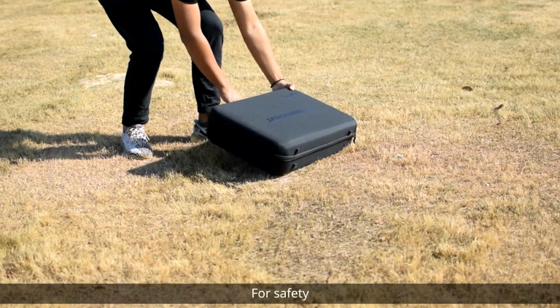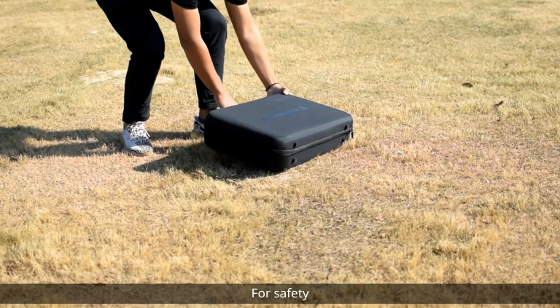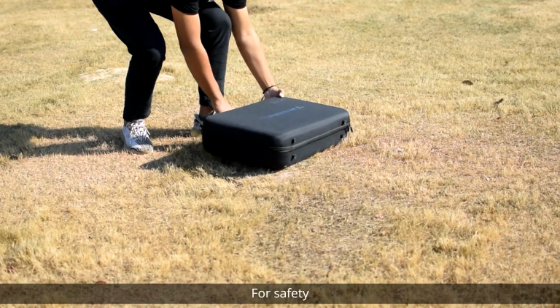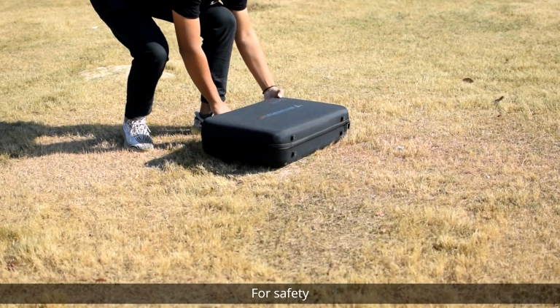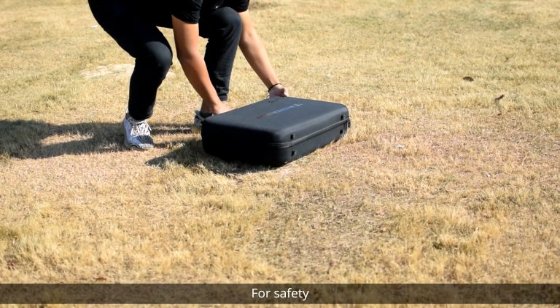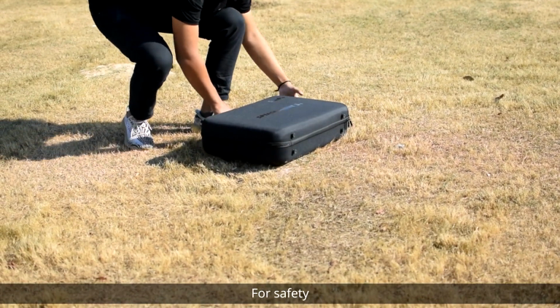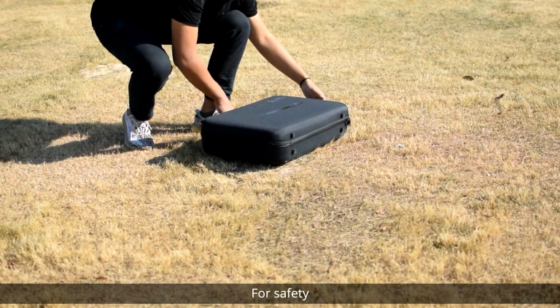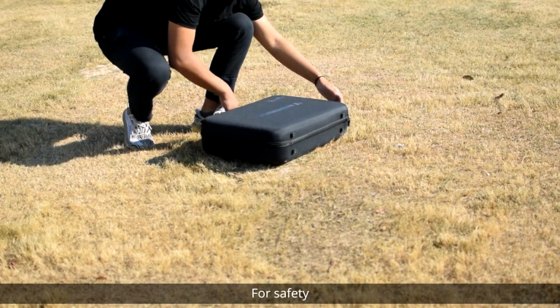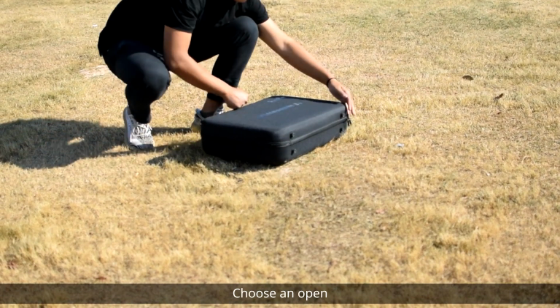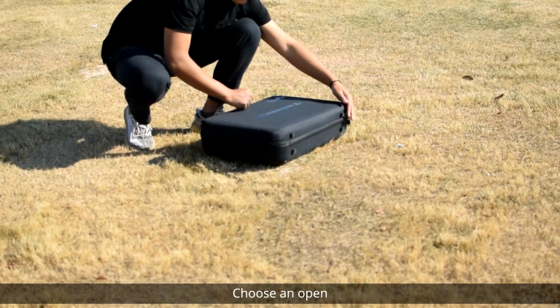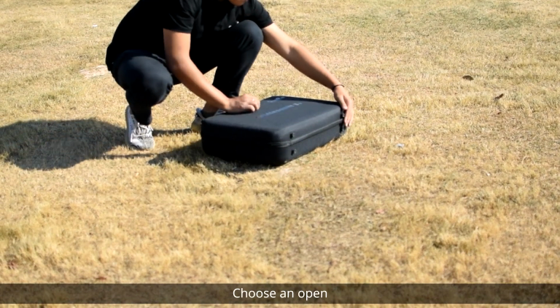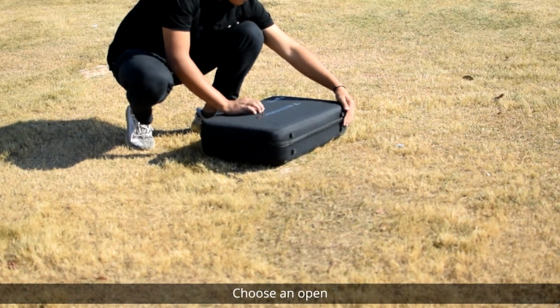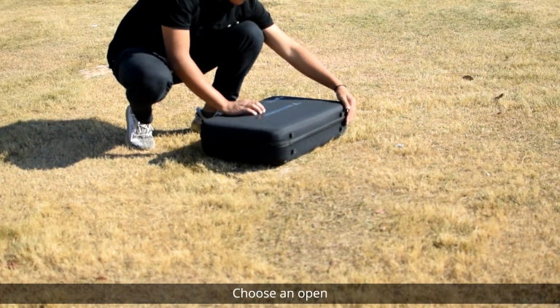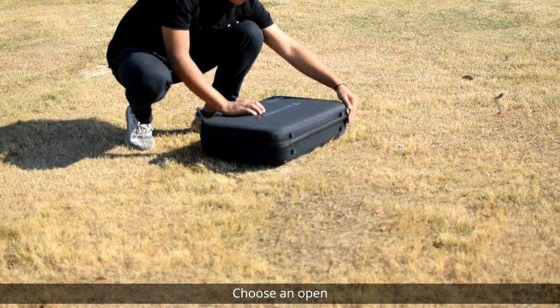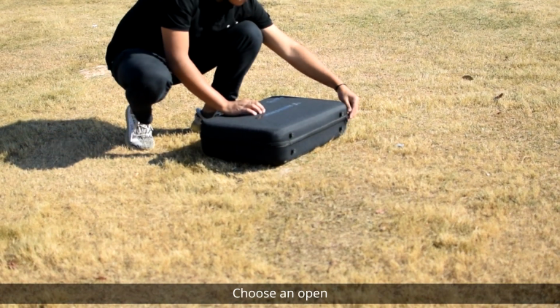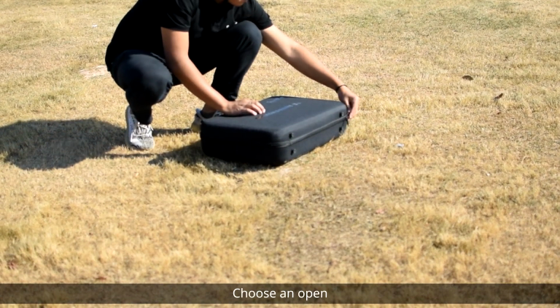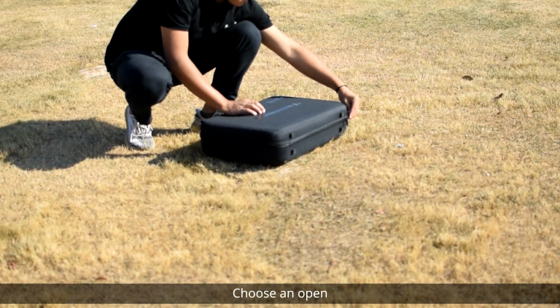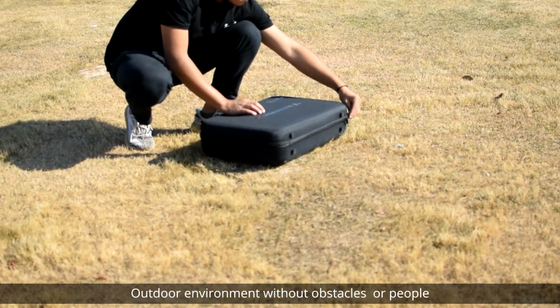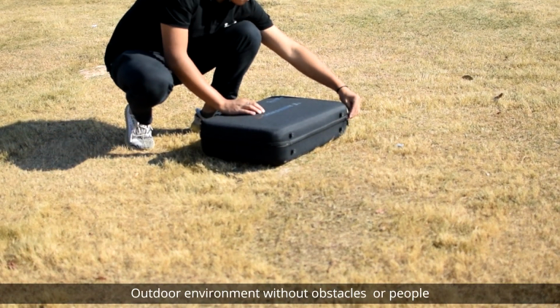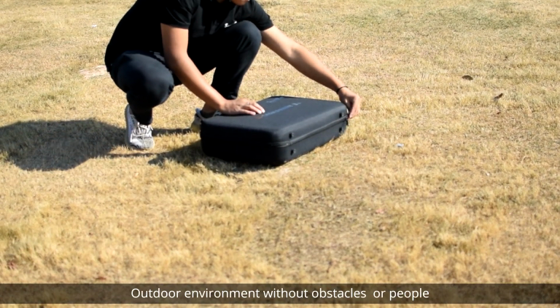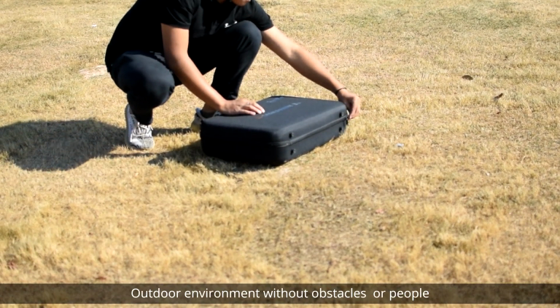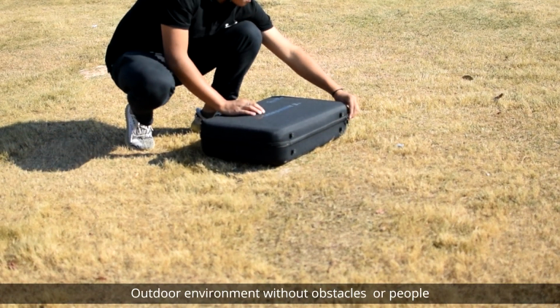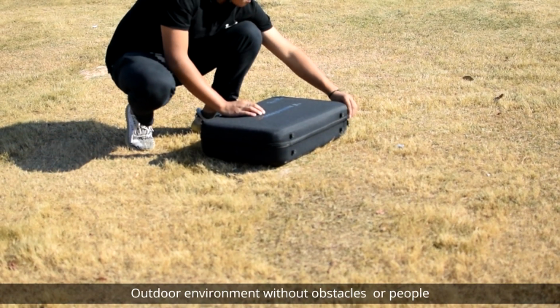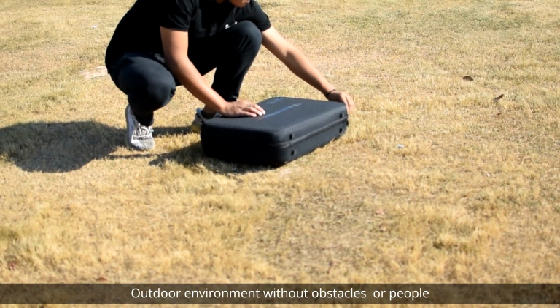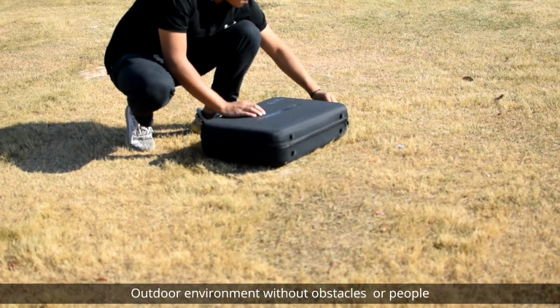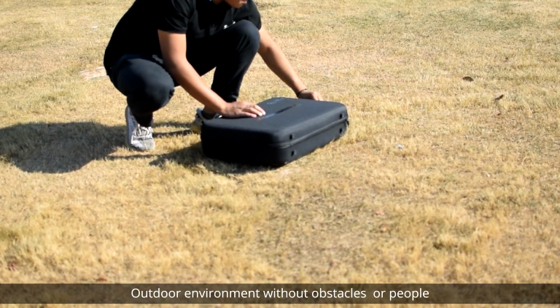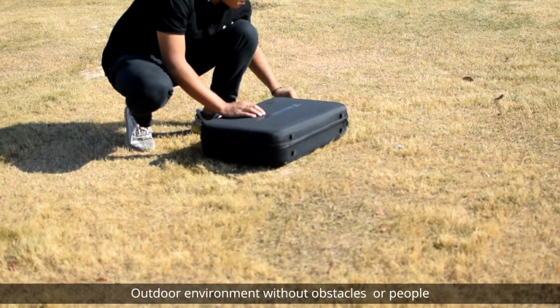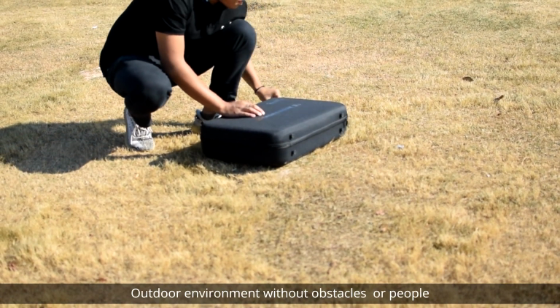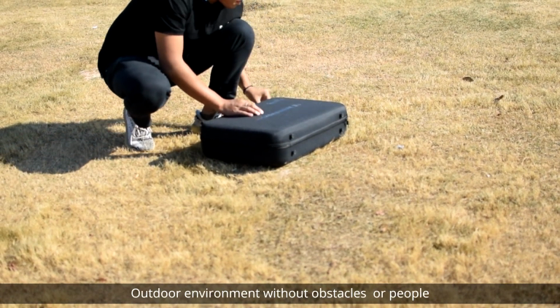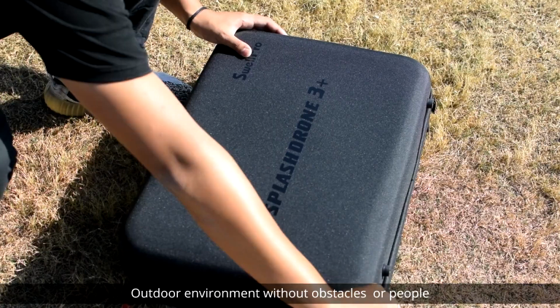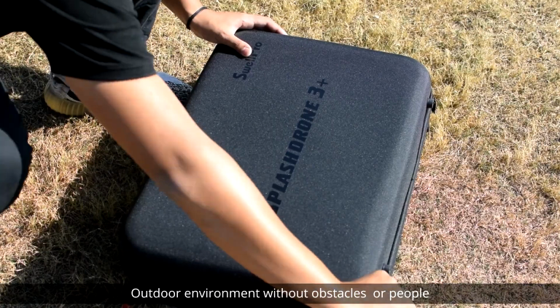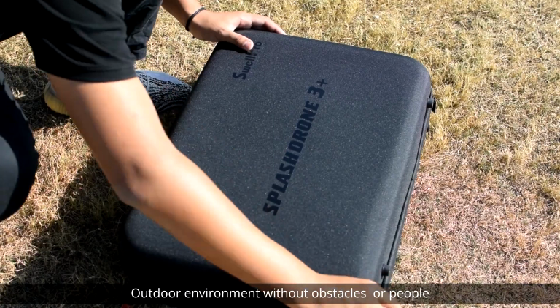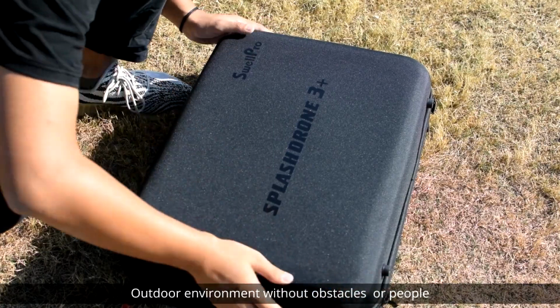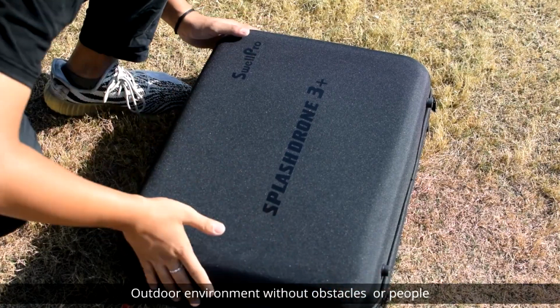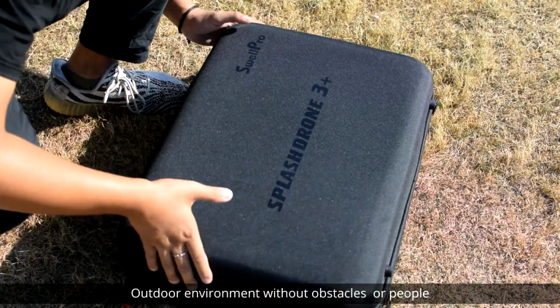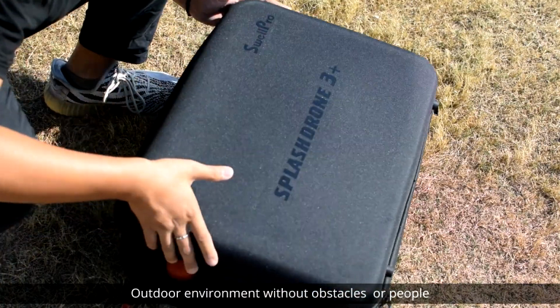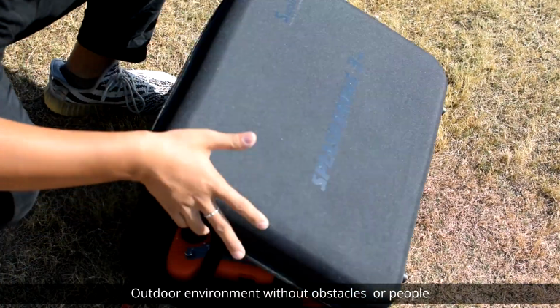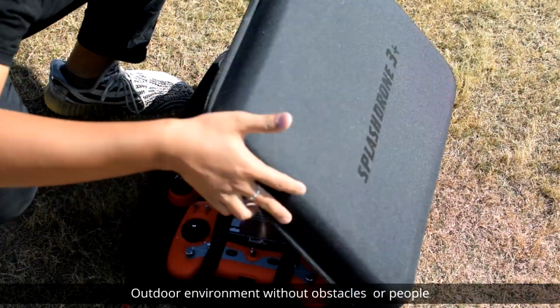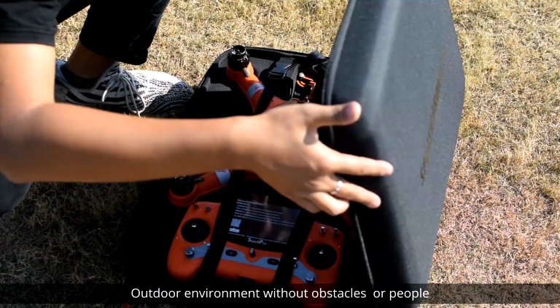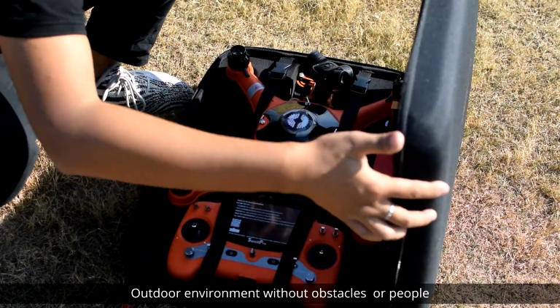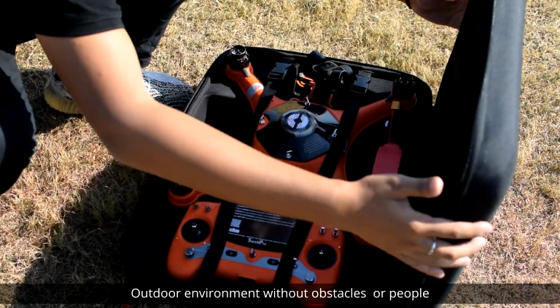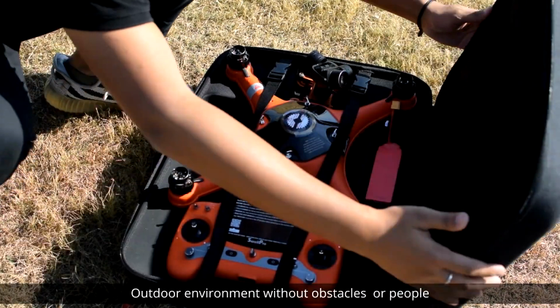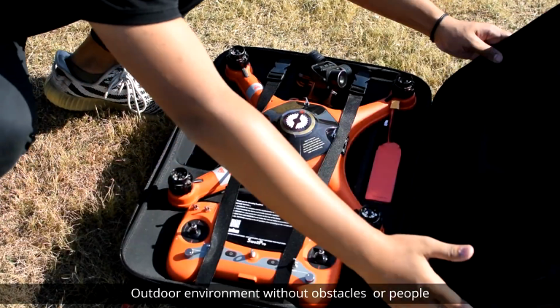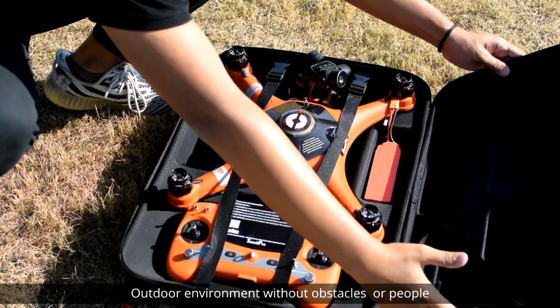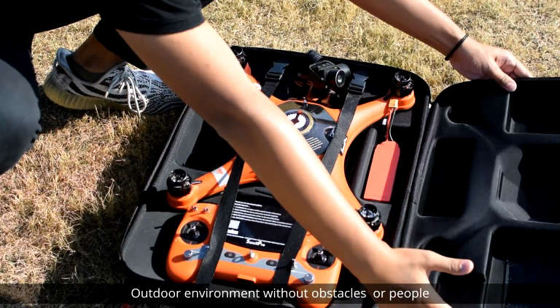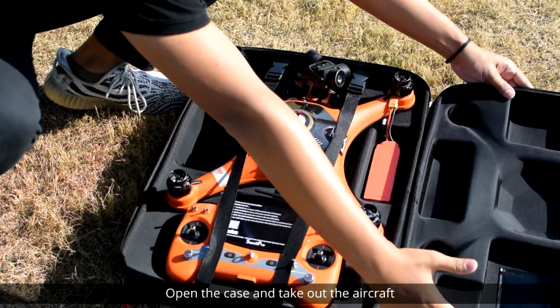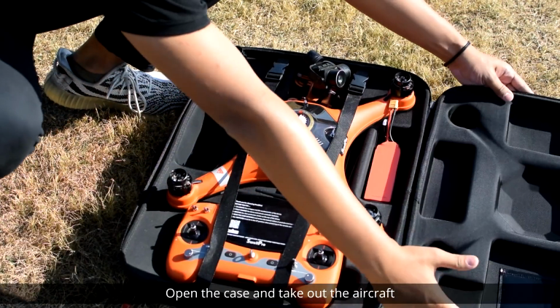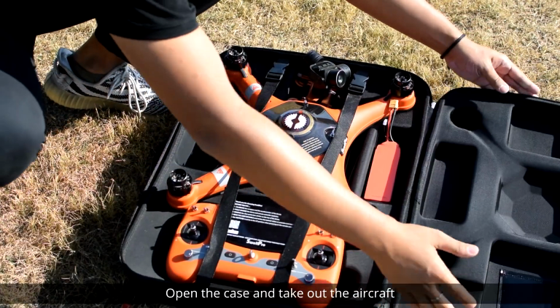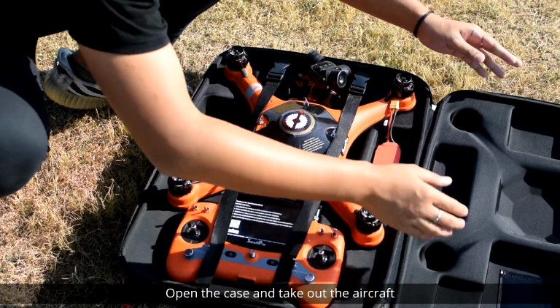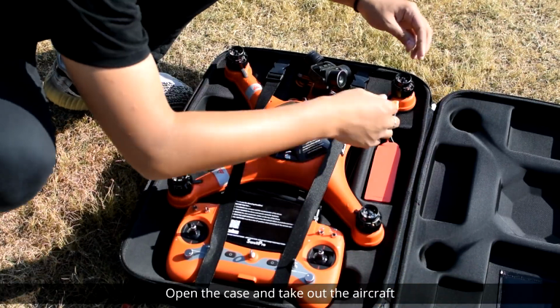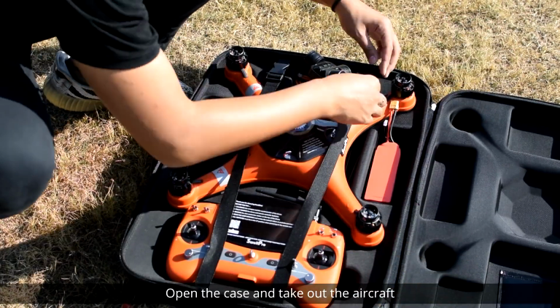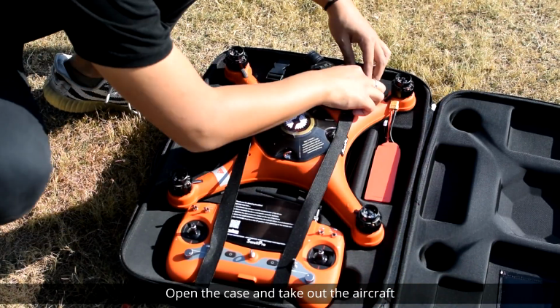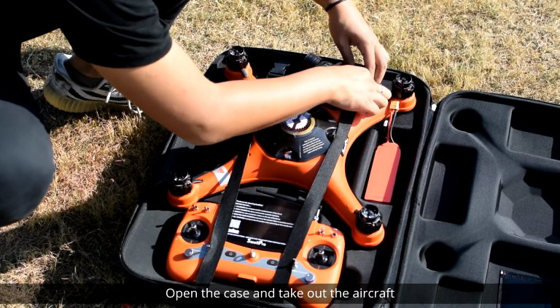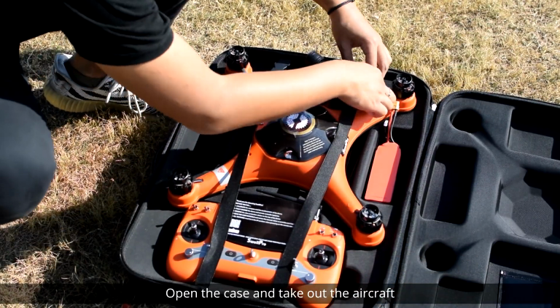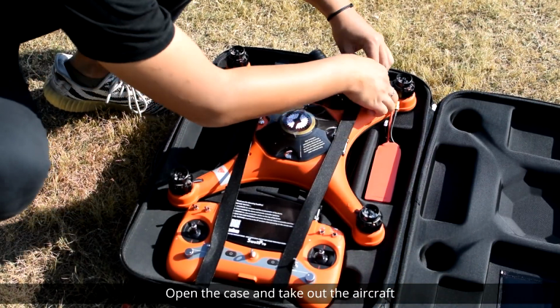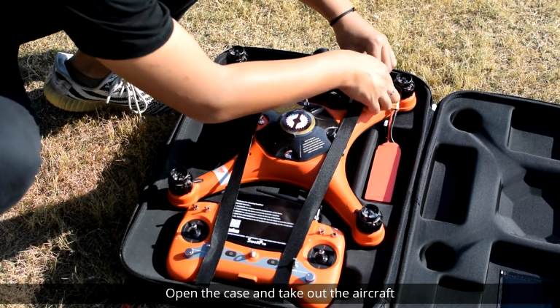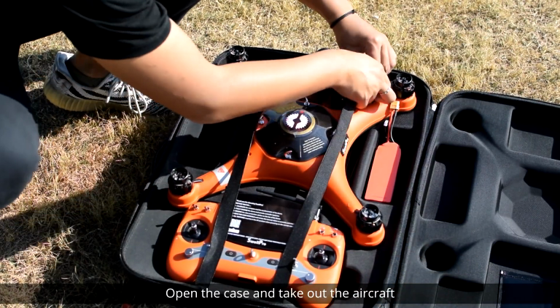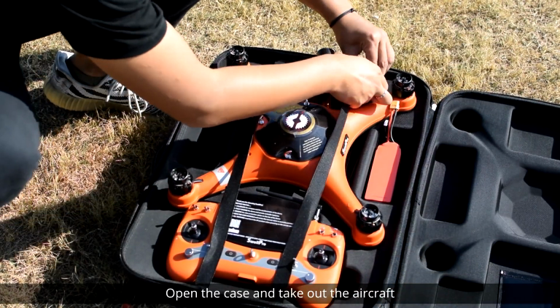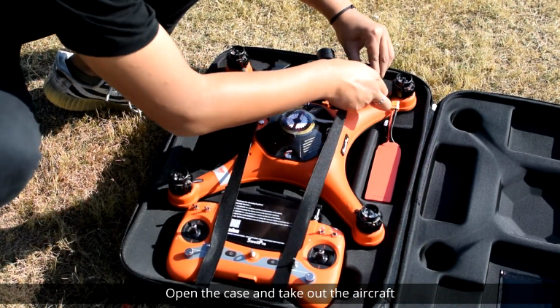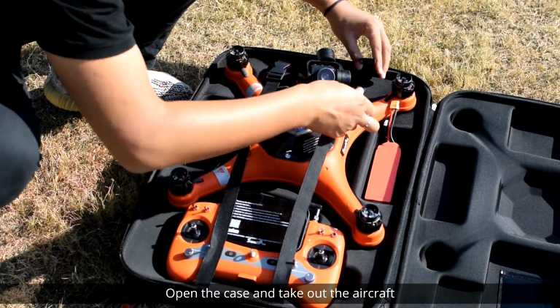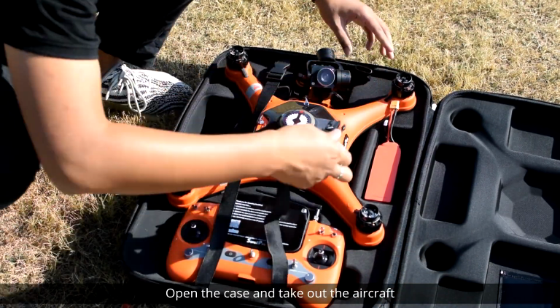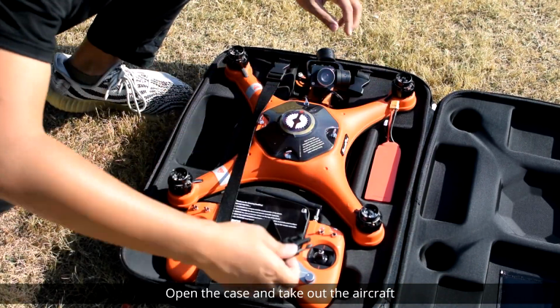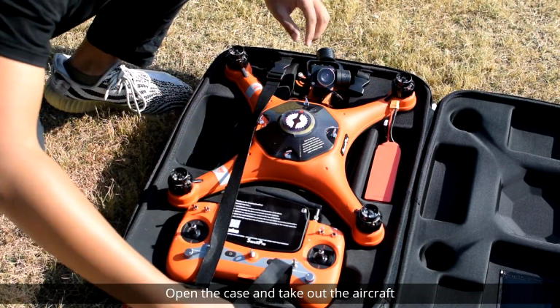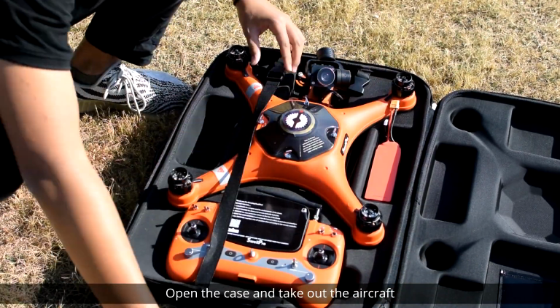For safety, choose an open outdoor environment without obstacles or people. Open the case and take out the aircraft.